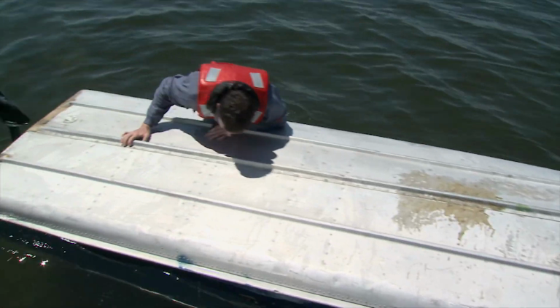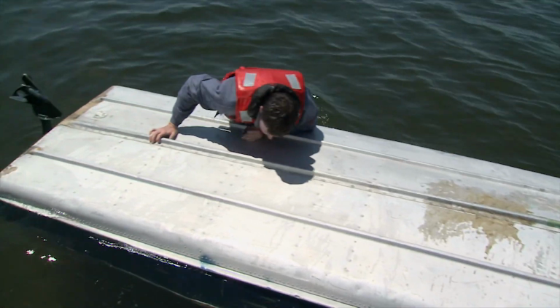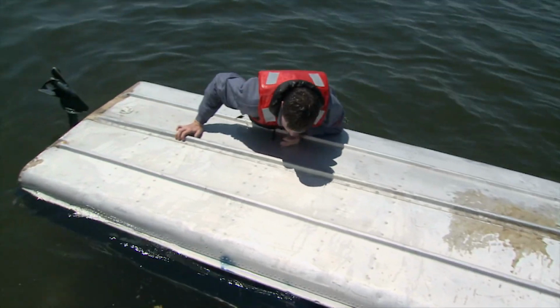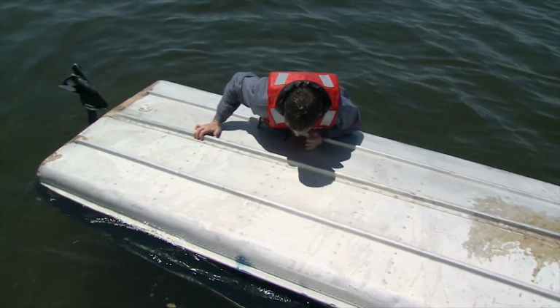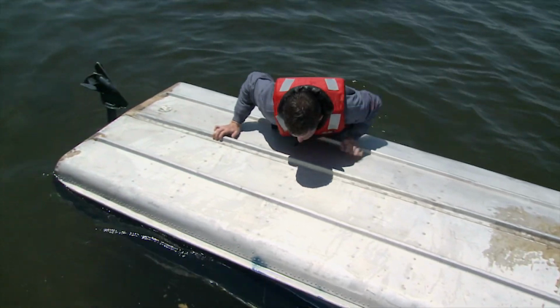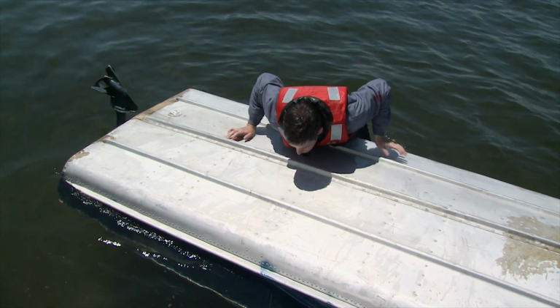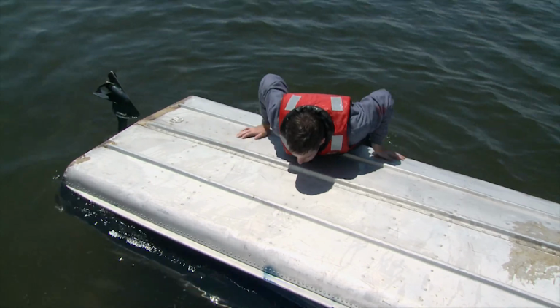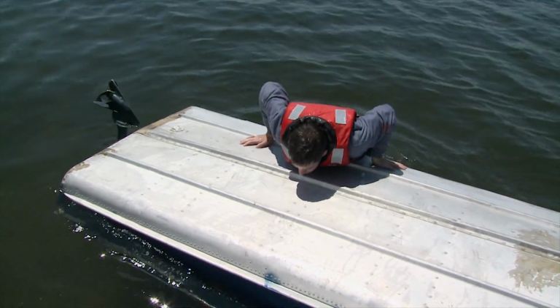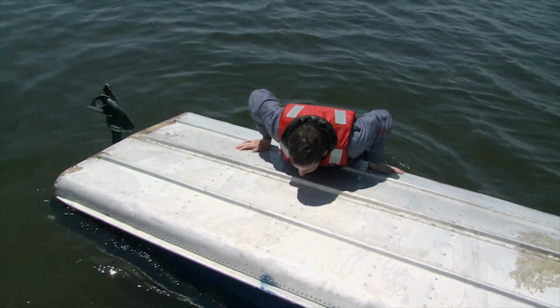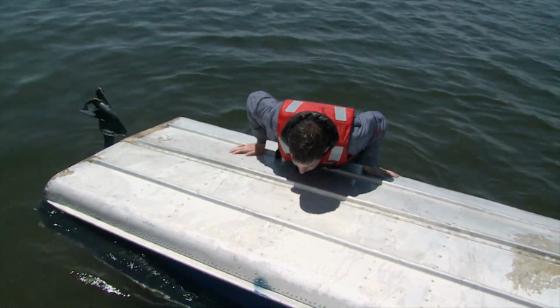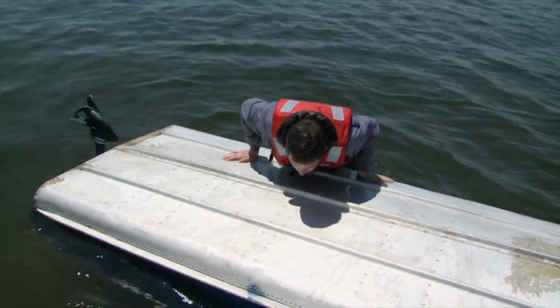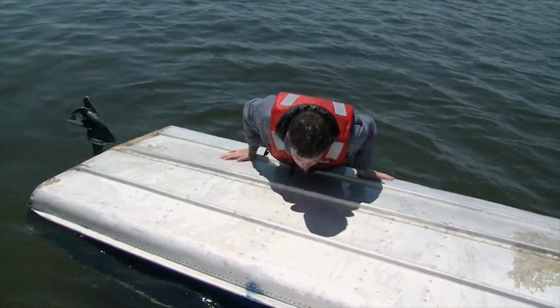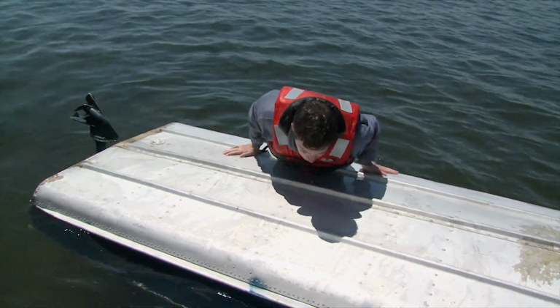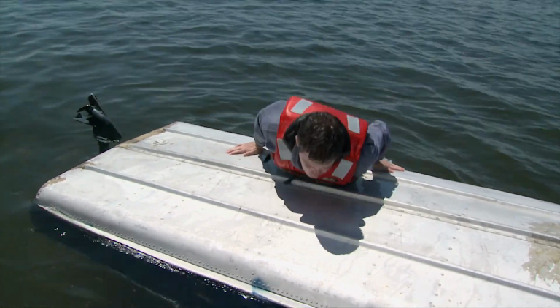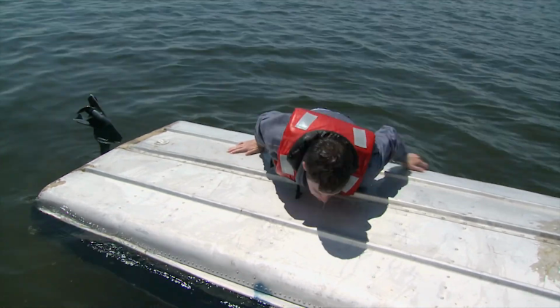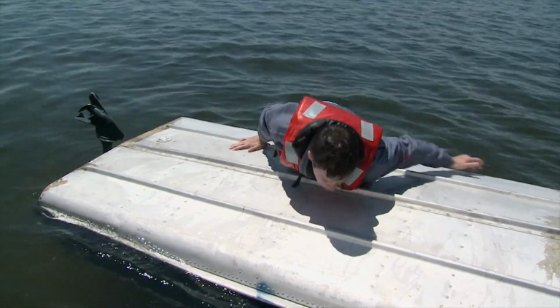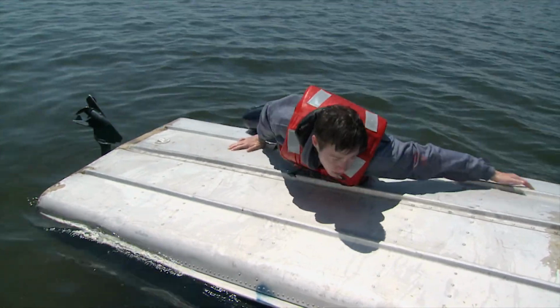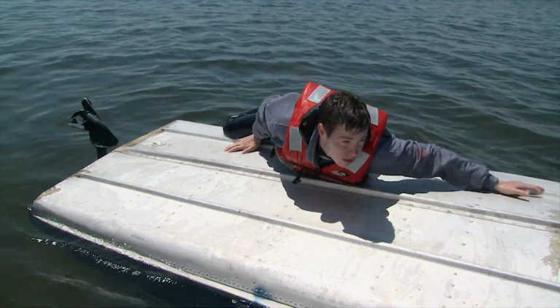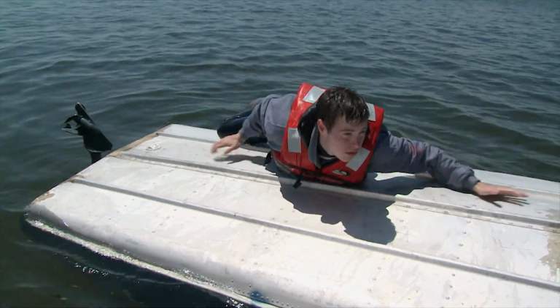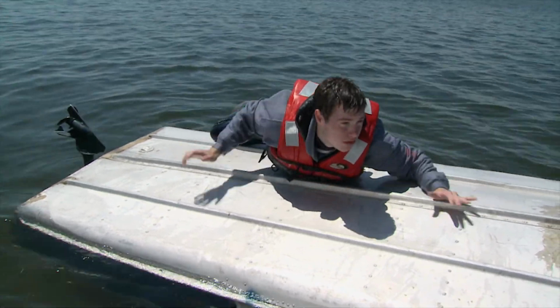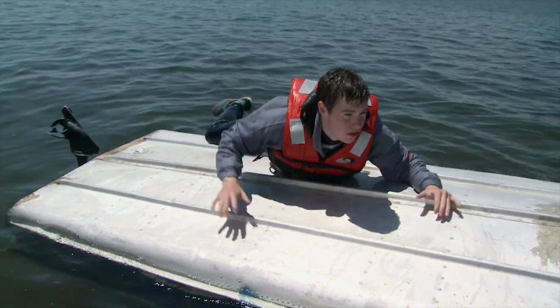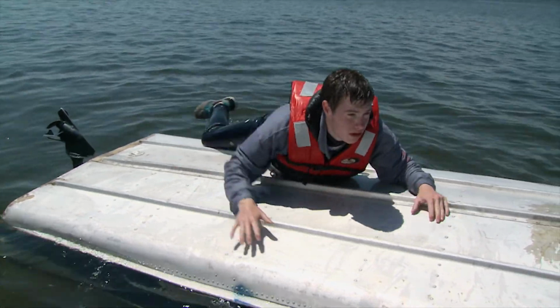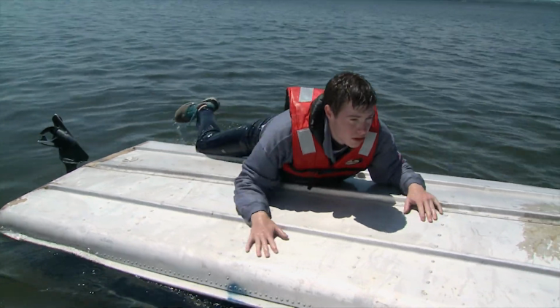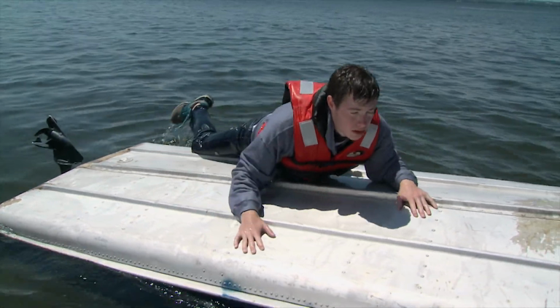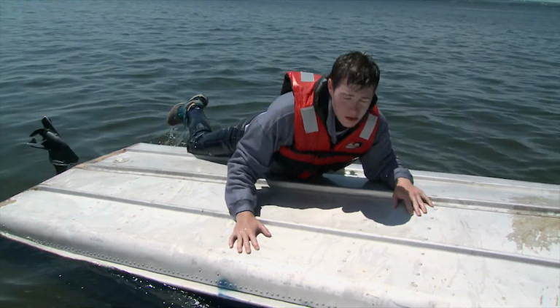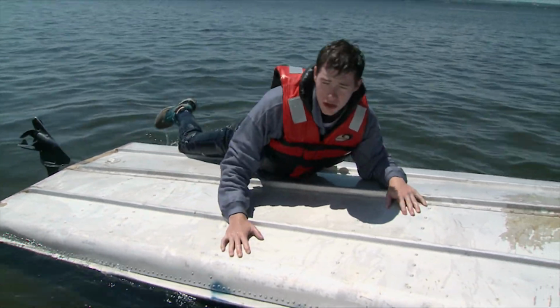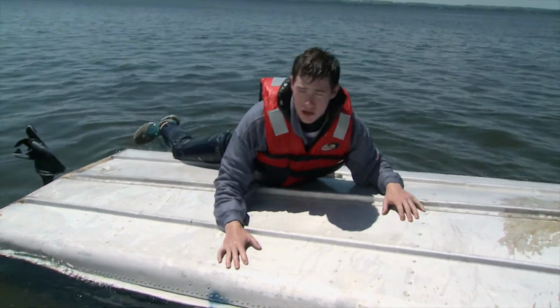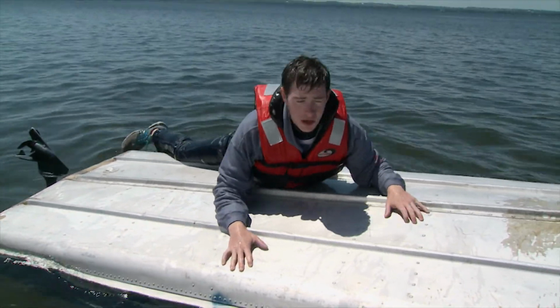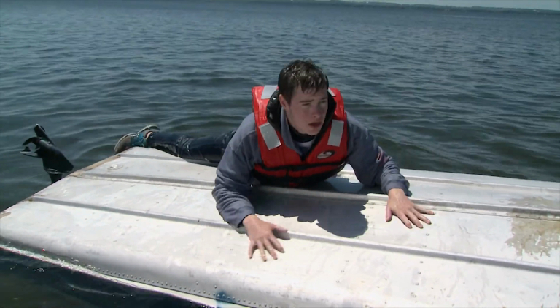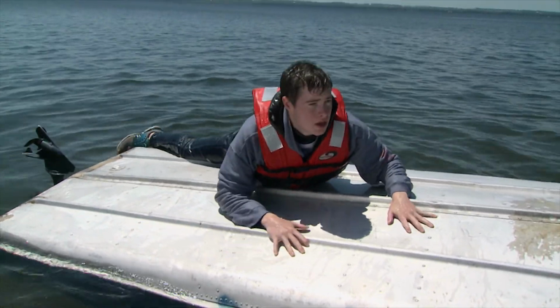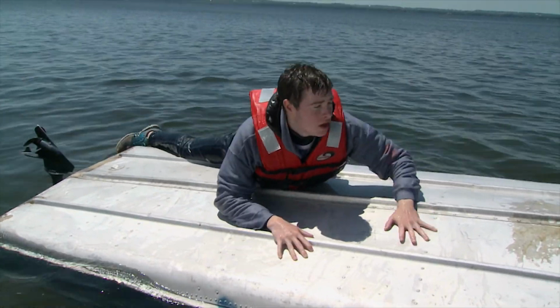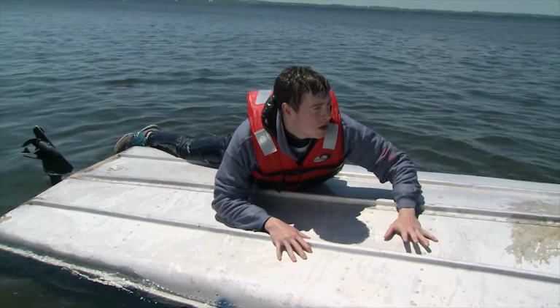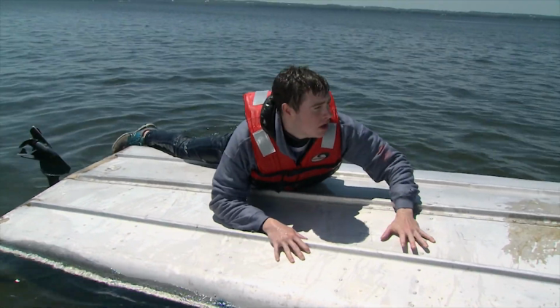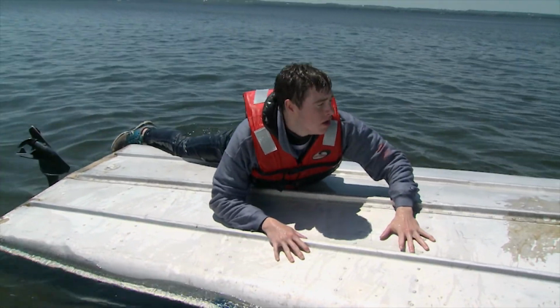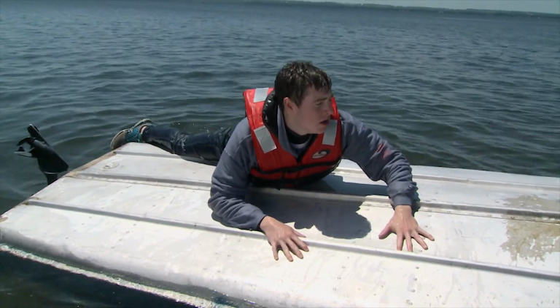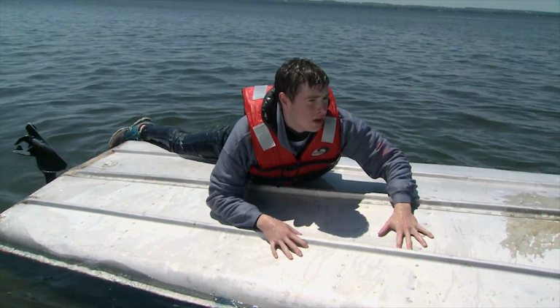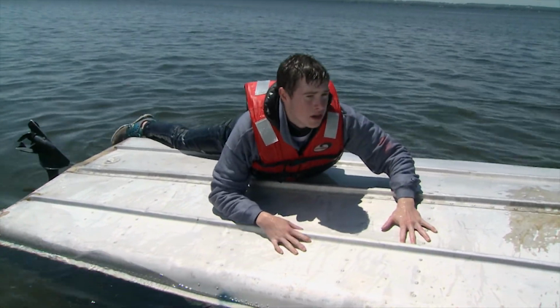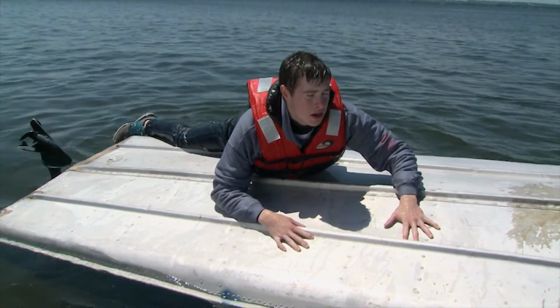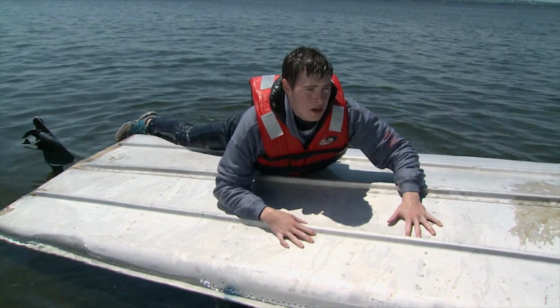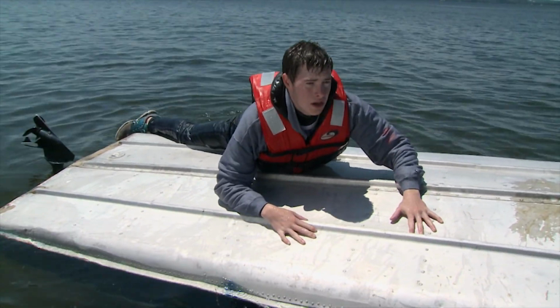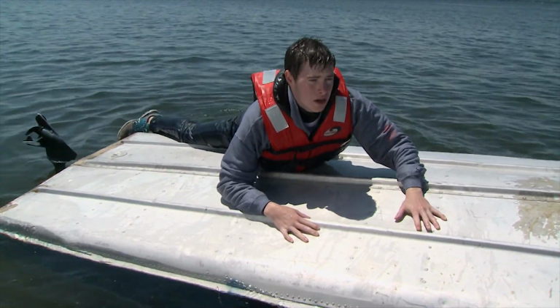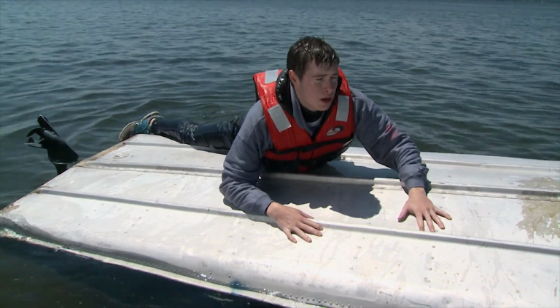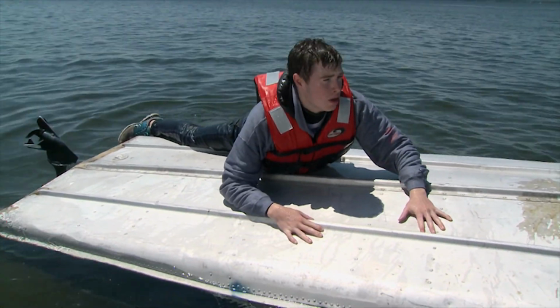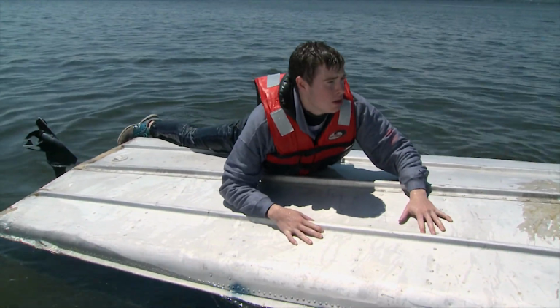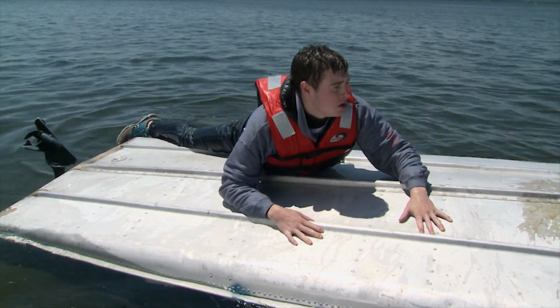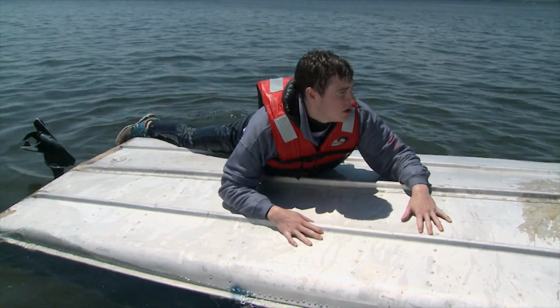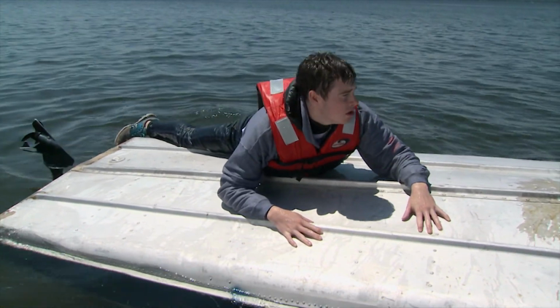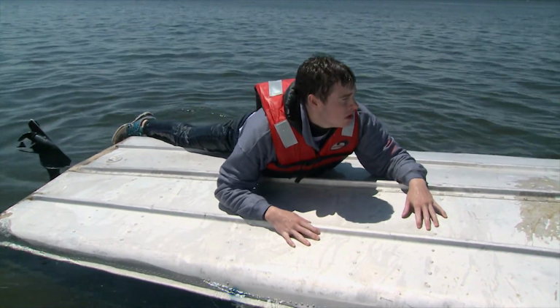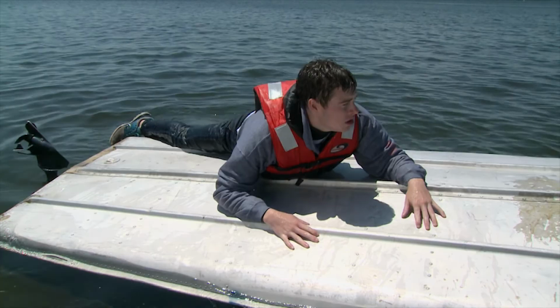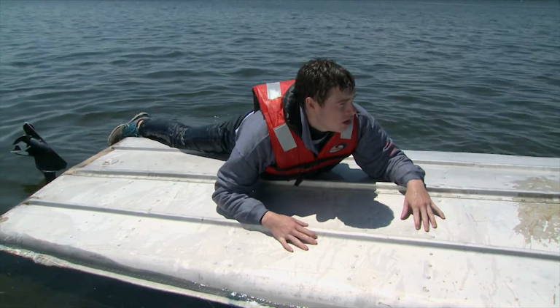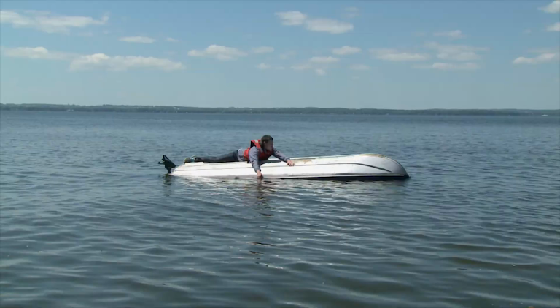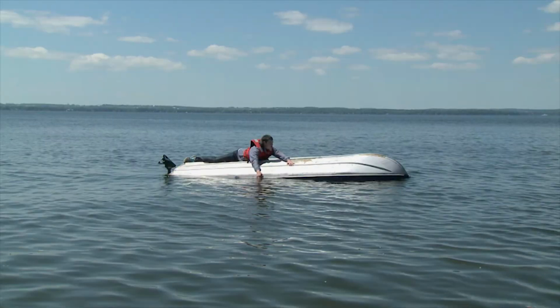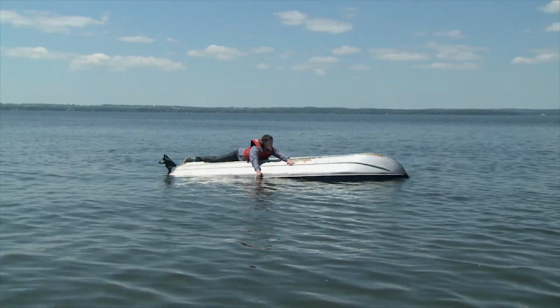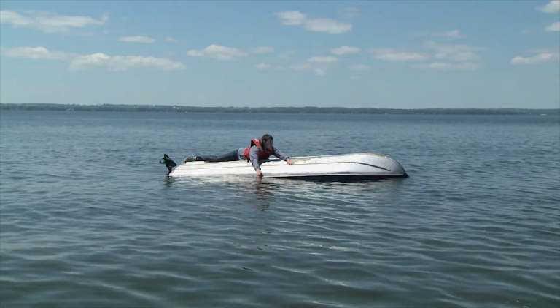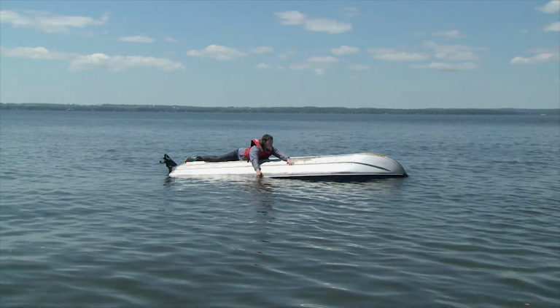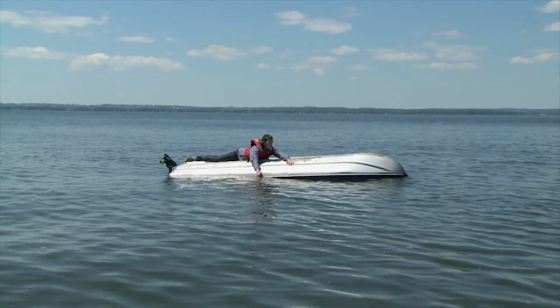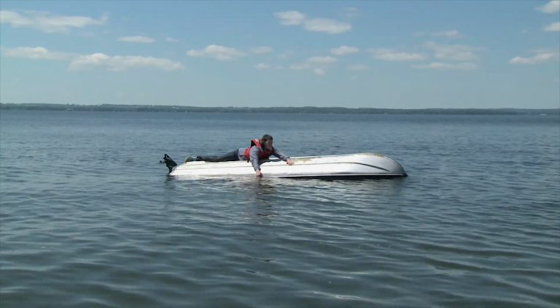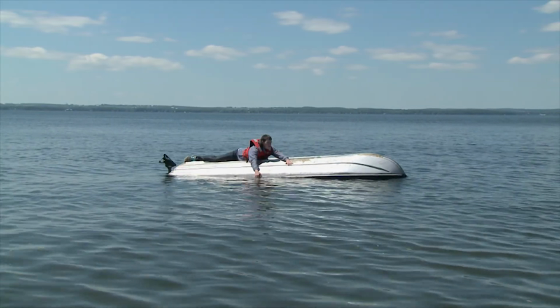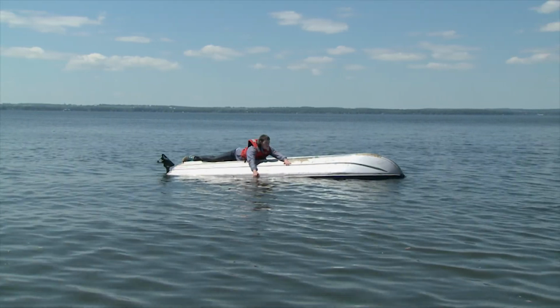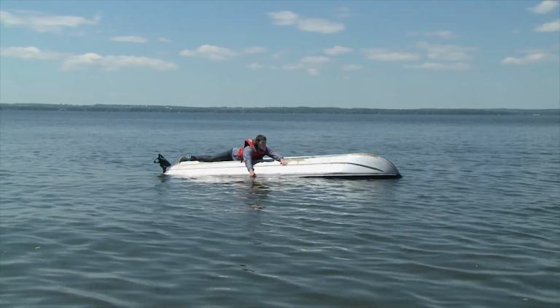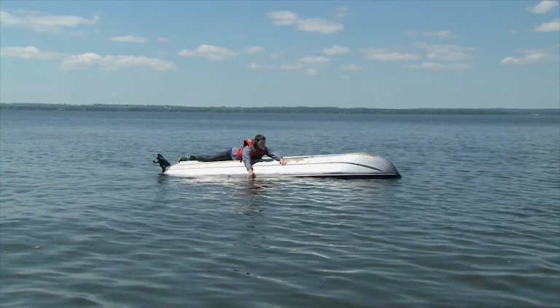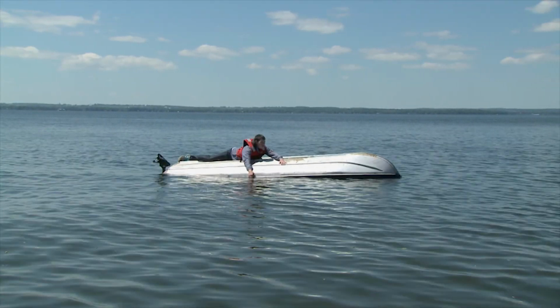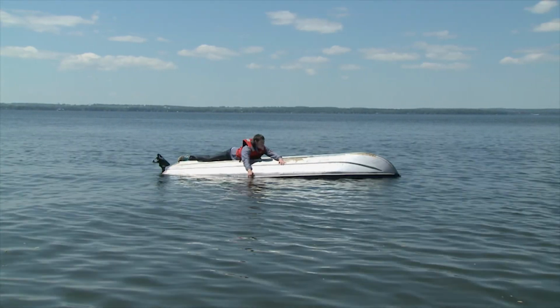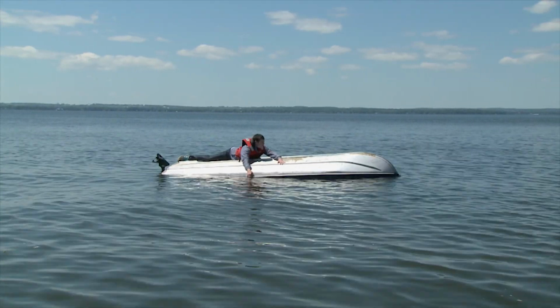First, get your body as far out of the water as possible. Your body will lose 25 times more heat in the water than in the air.